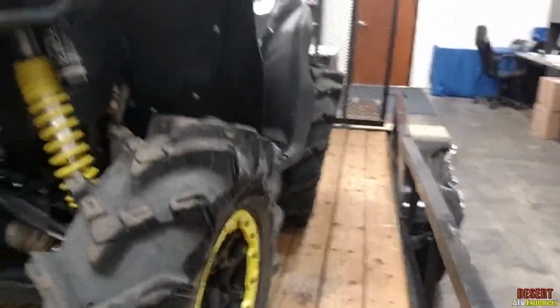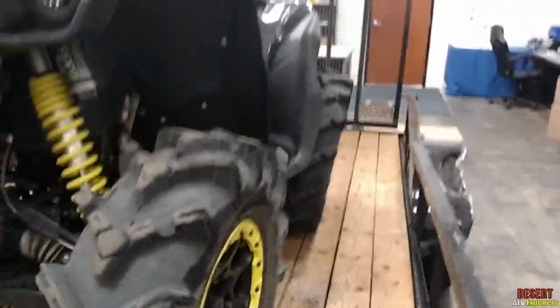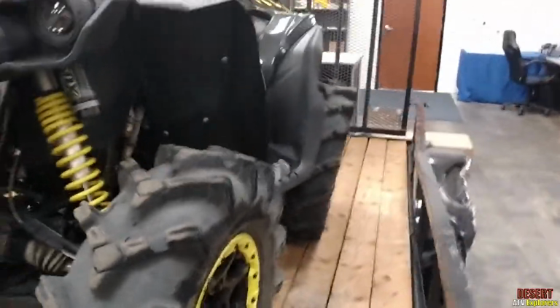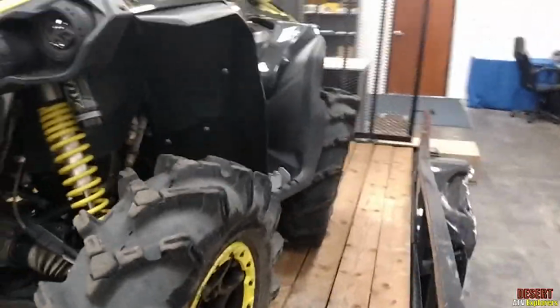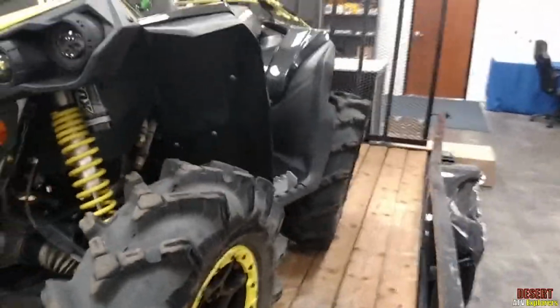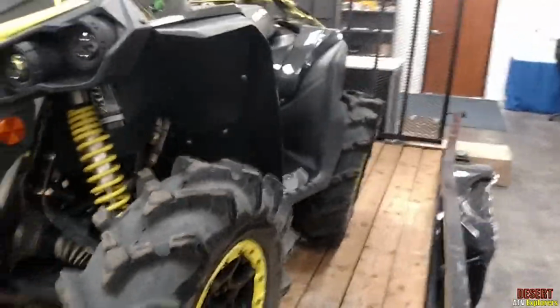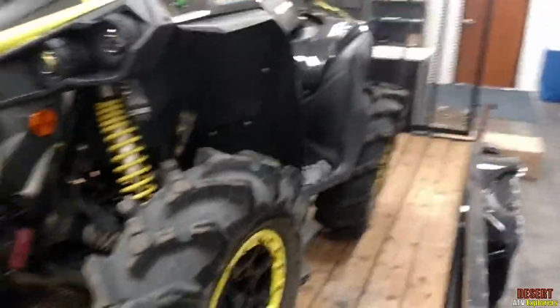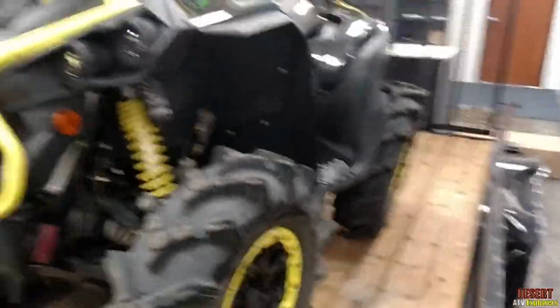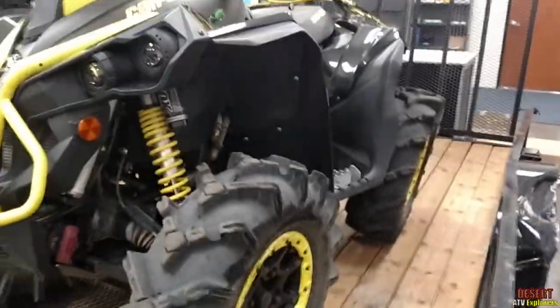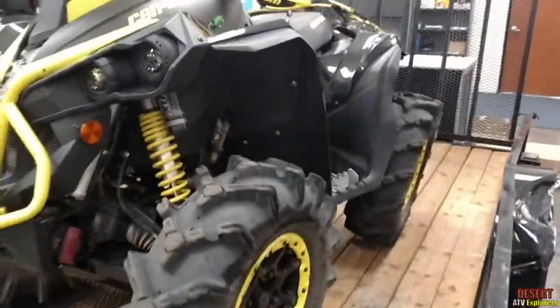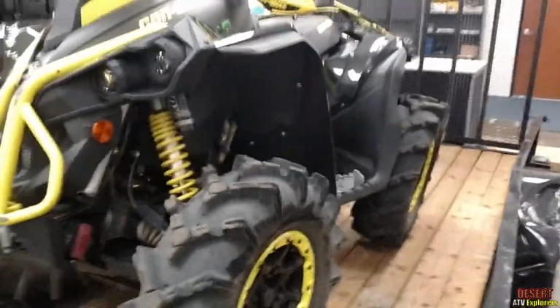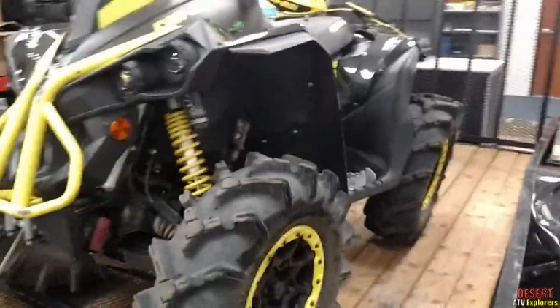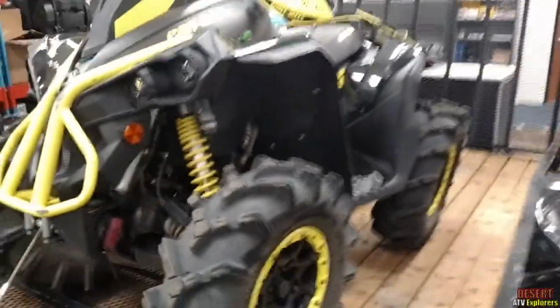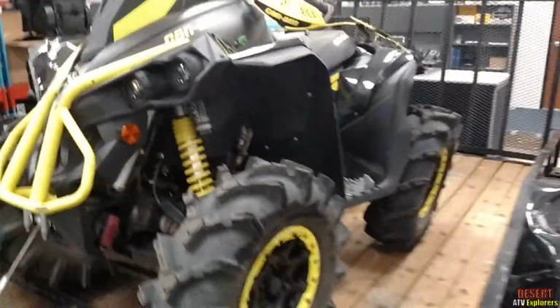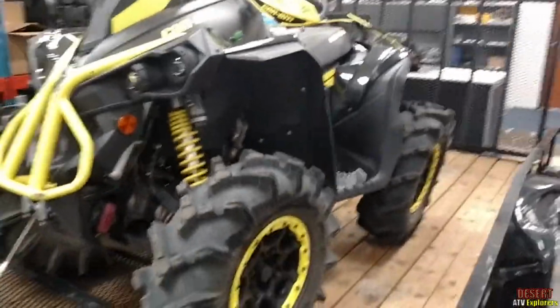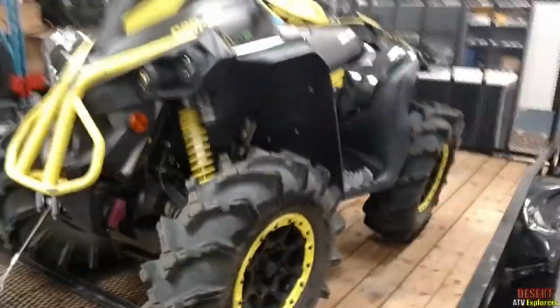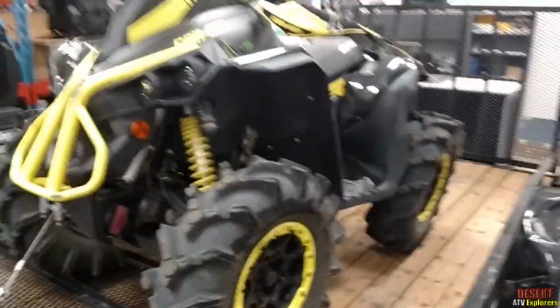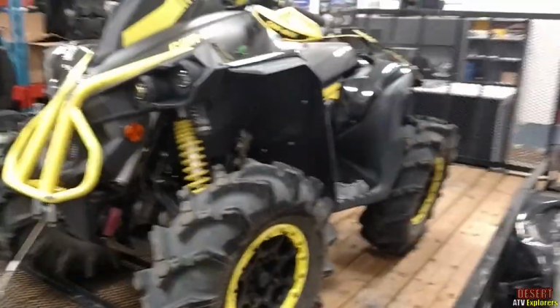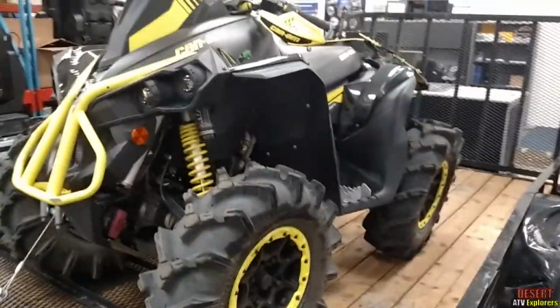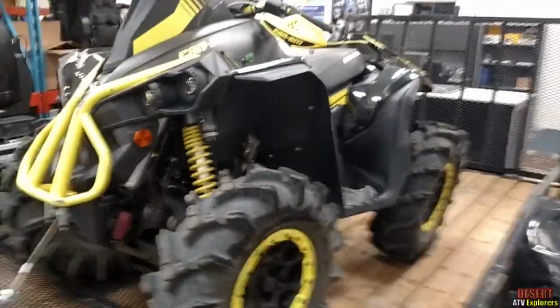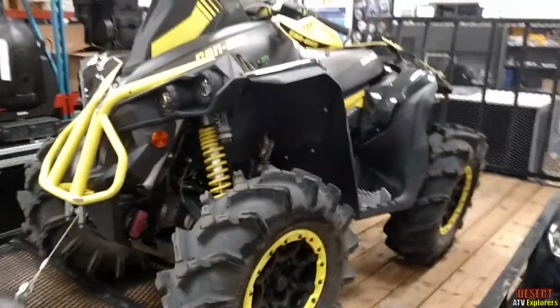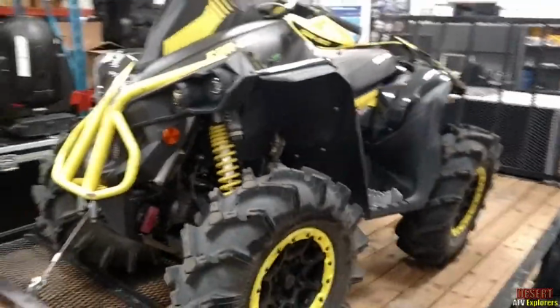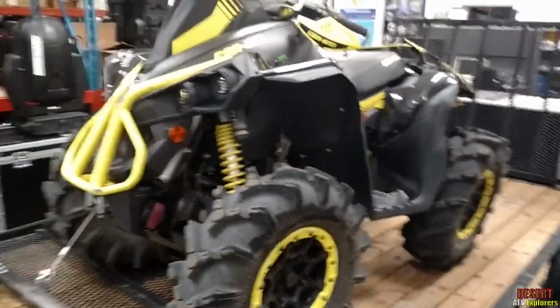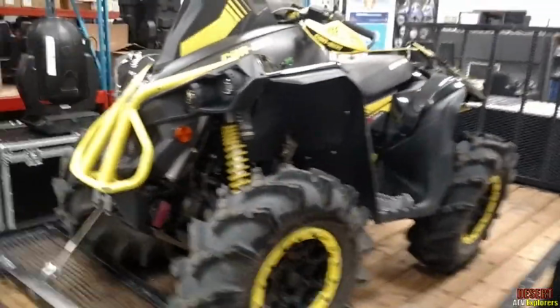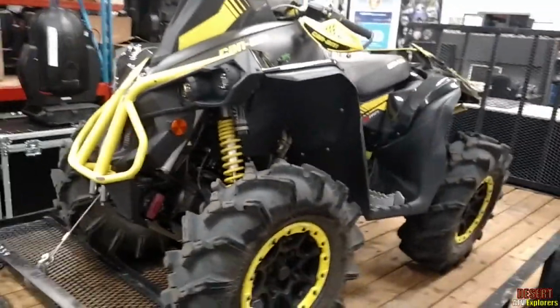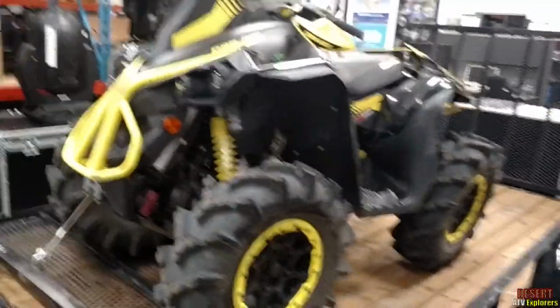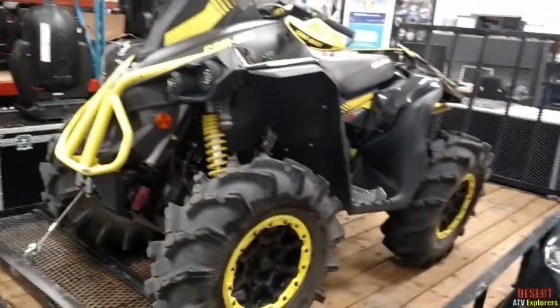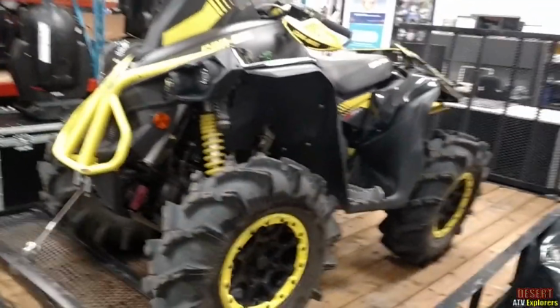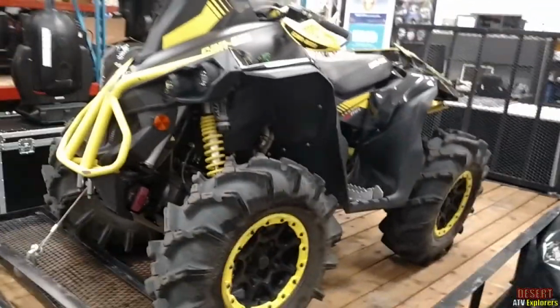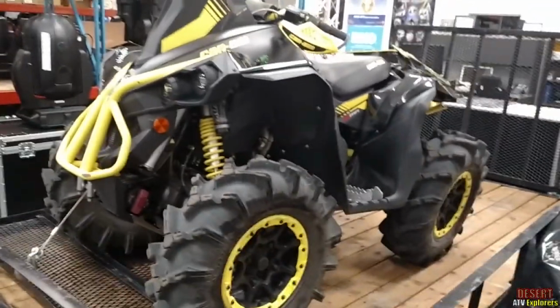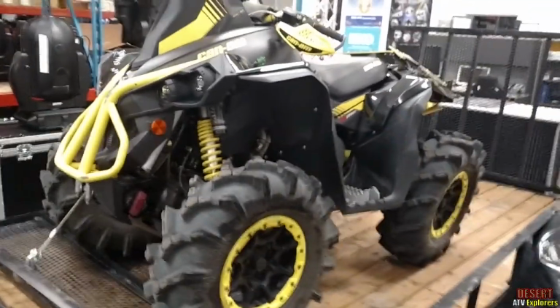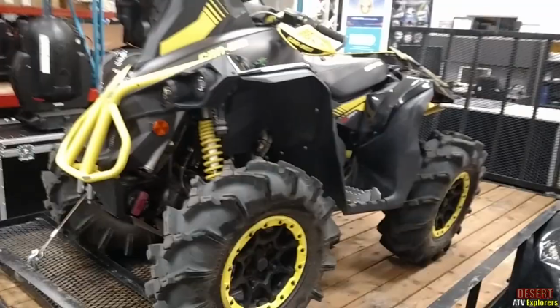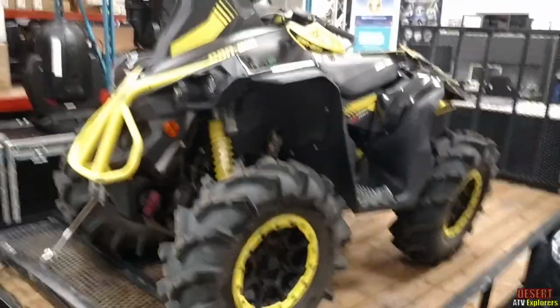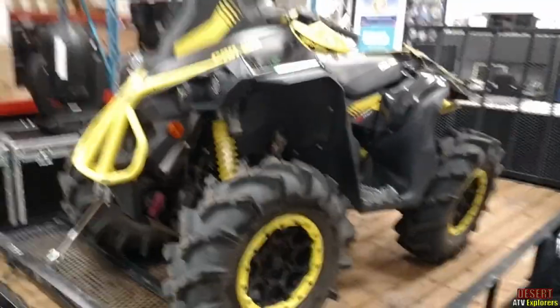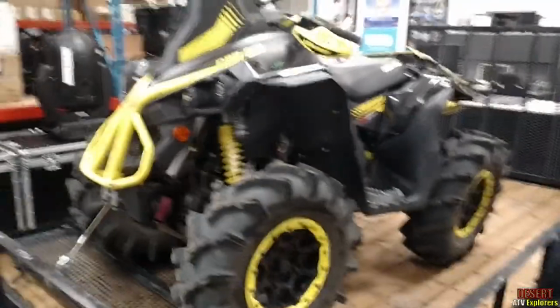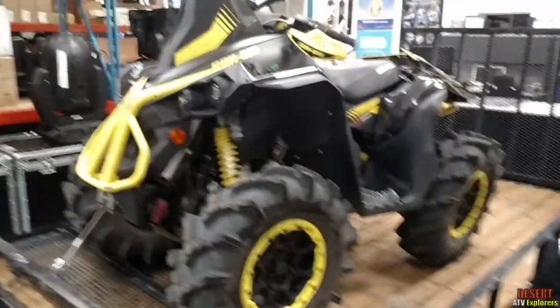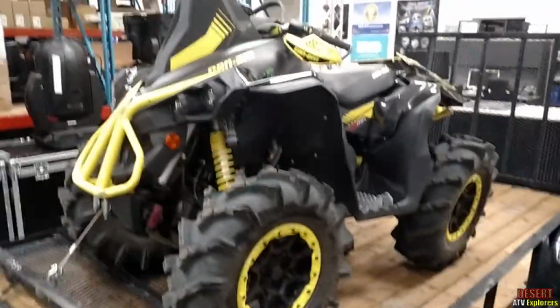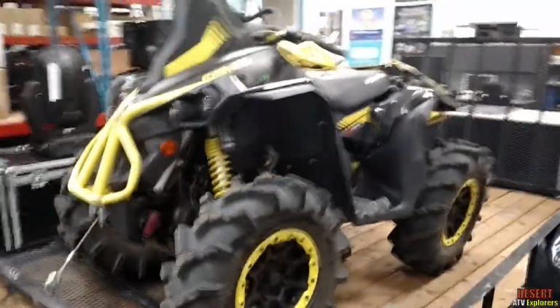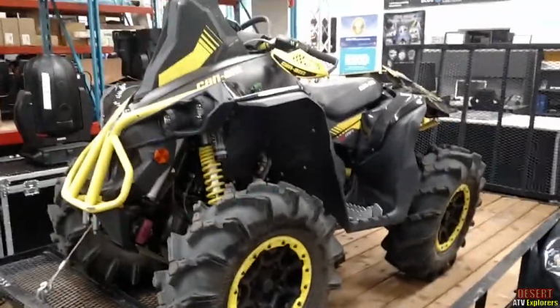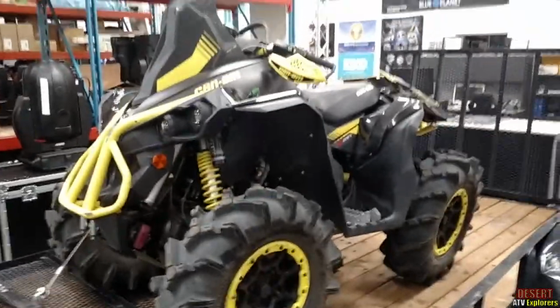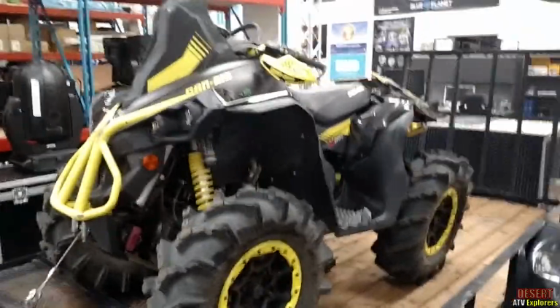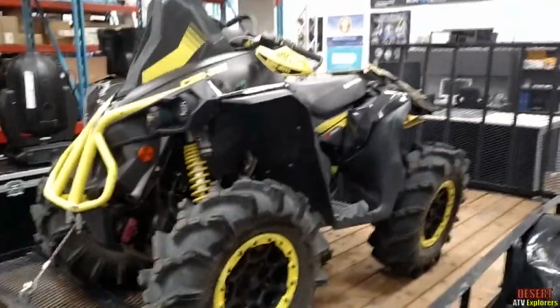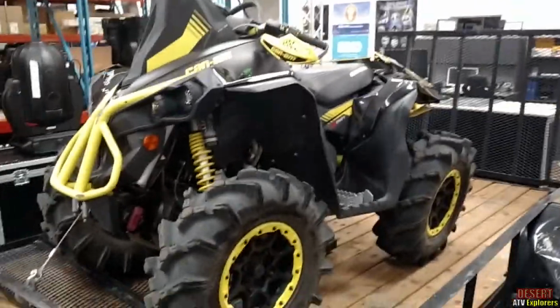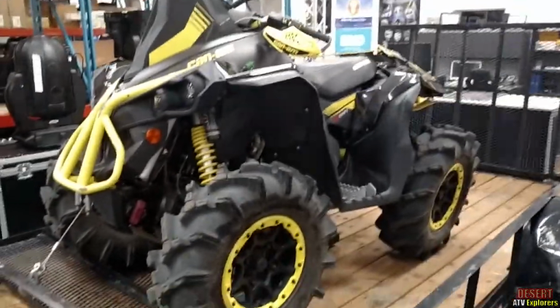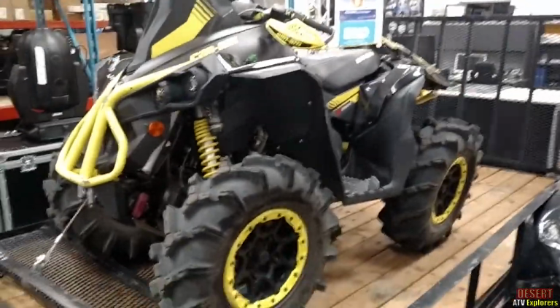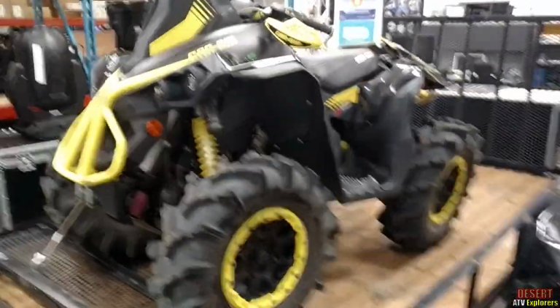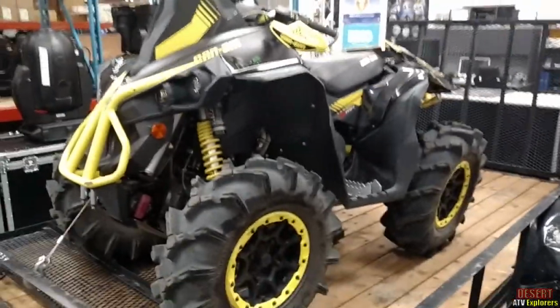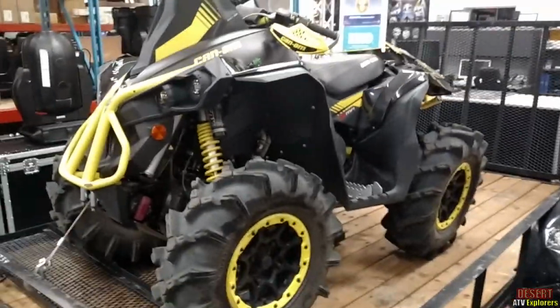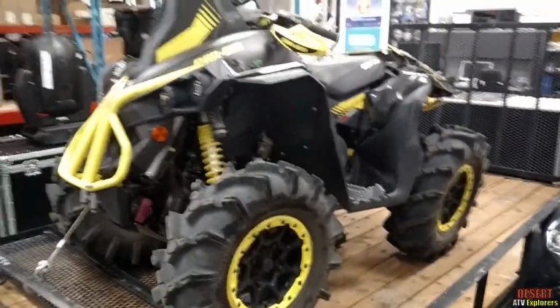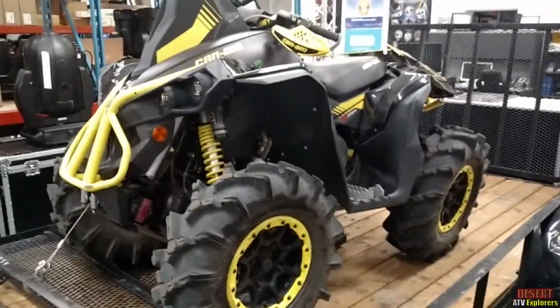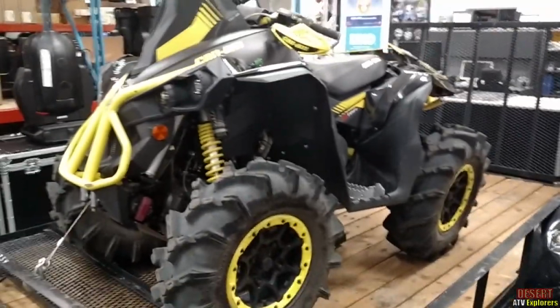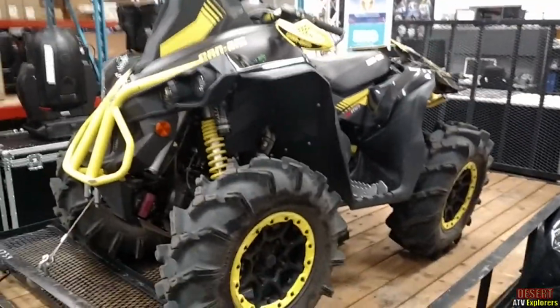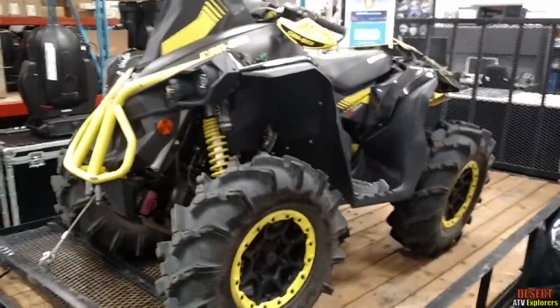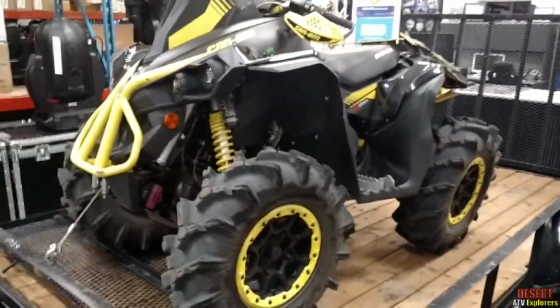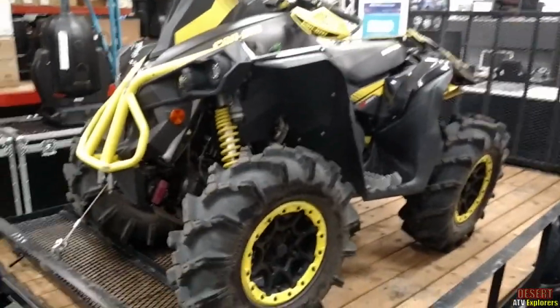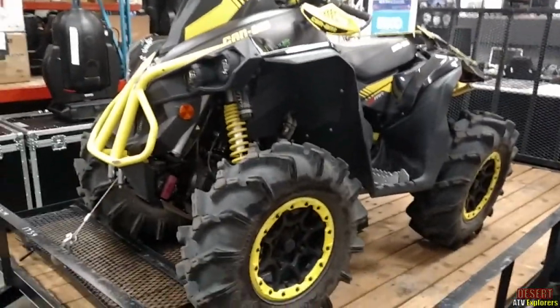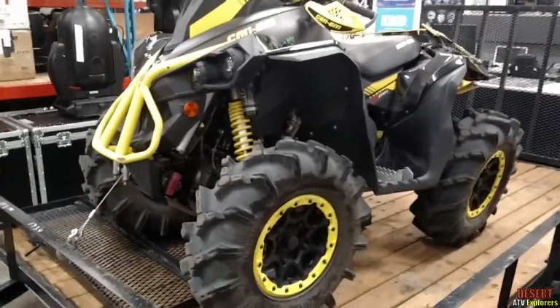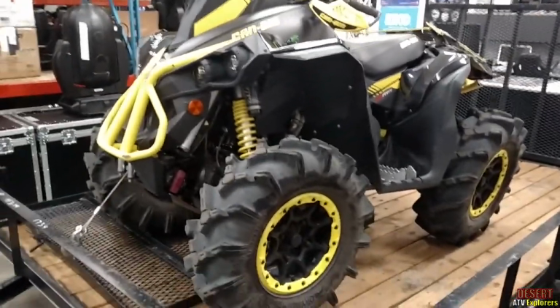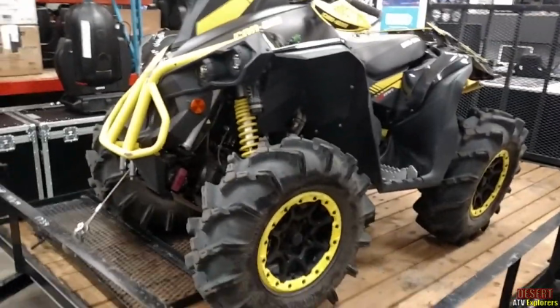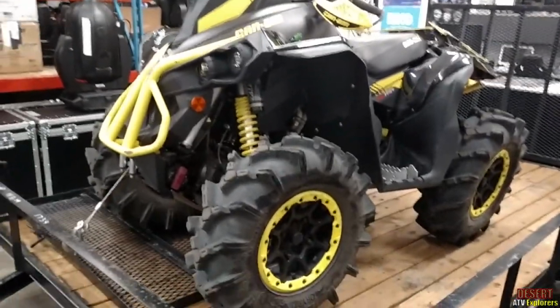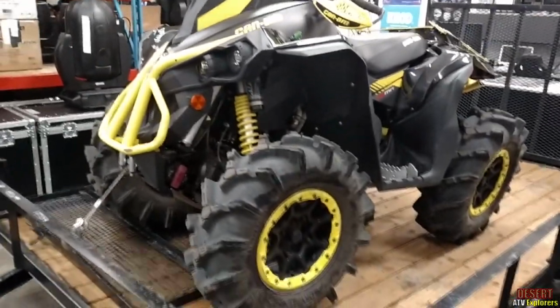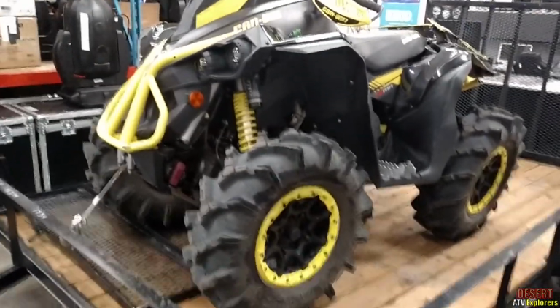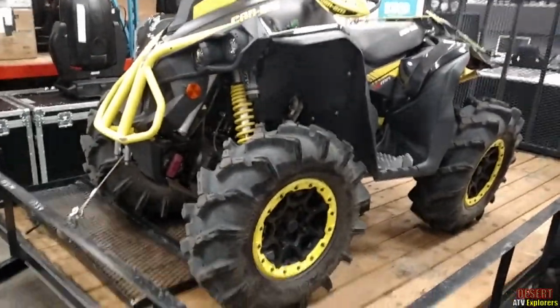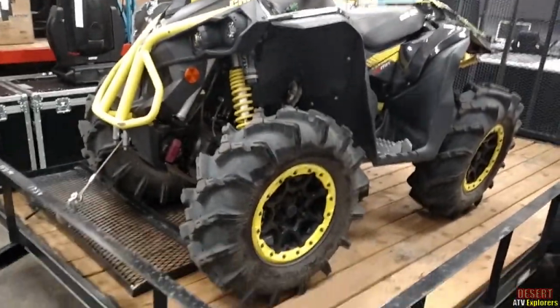Believe it or not, we started it up — it runs great. And the tow truck, maybe we can throw some video in there, we'll see.